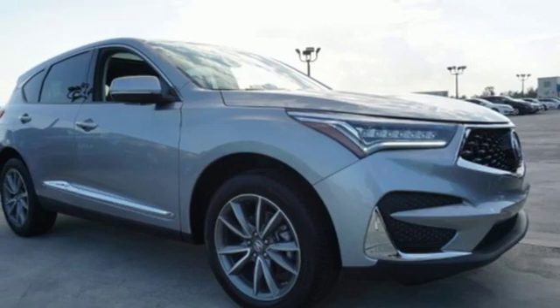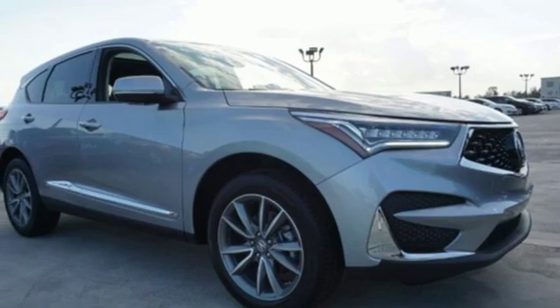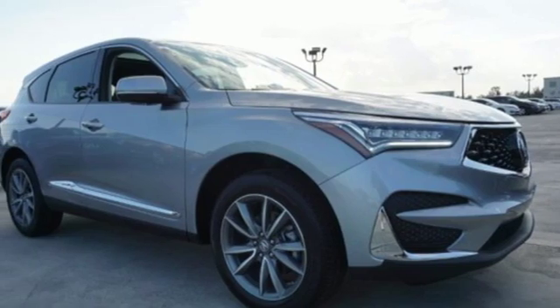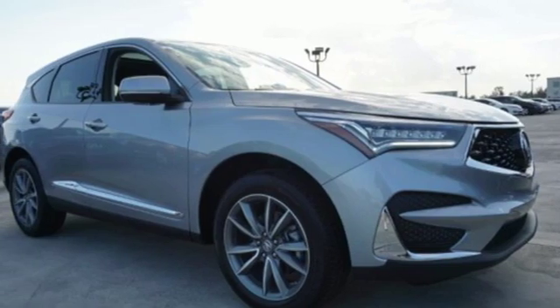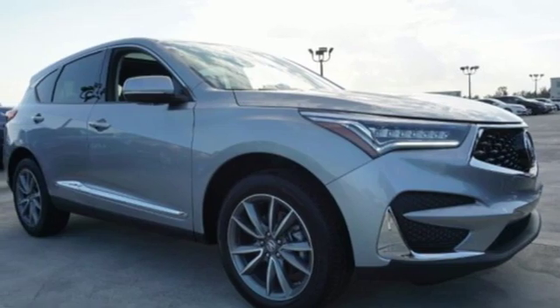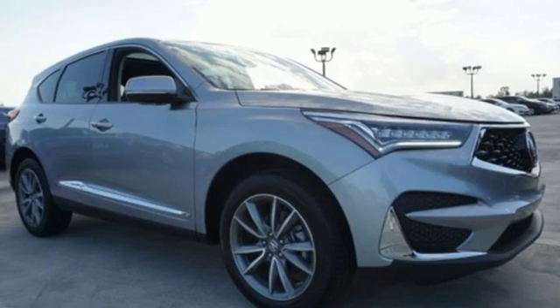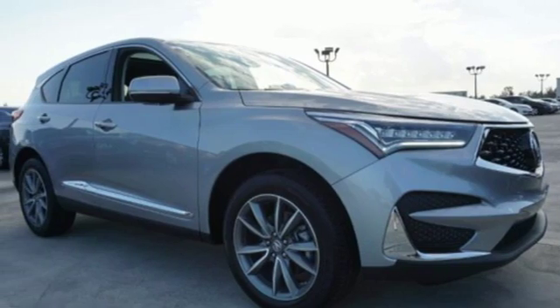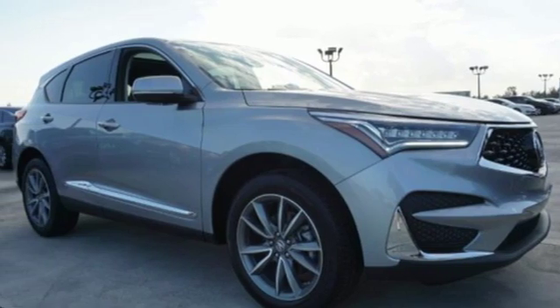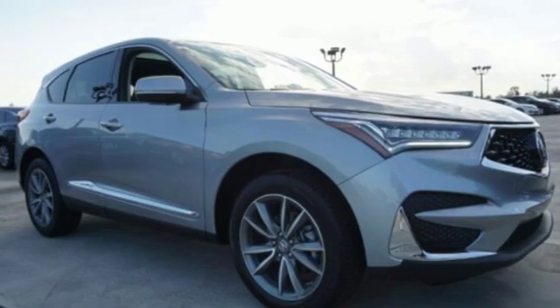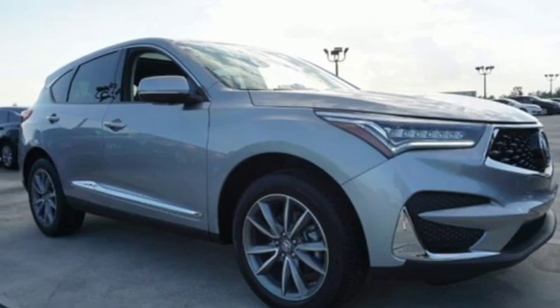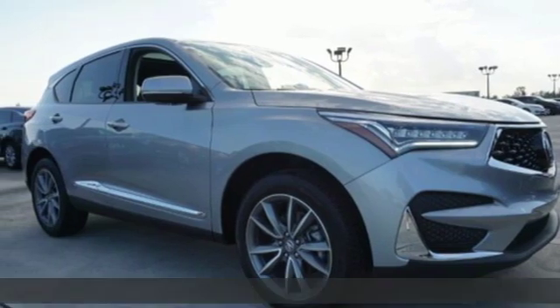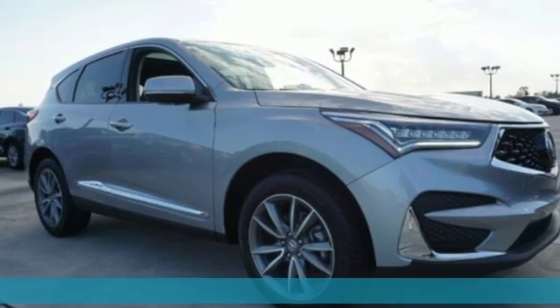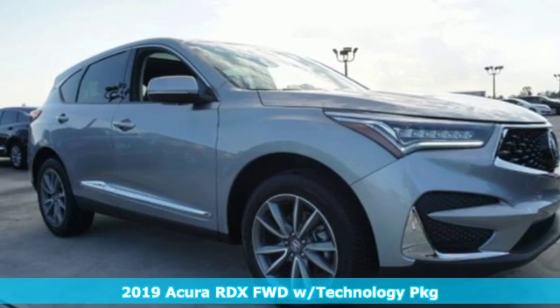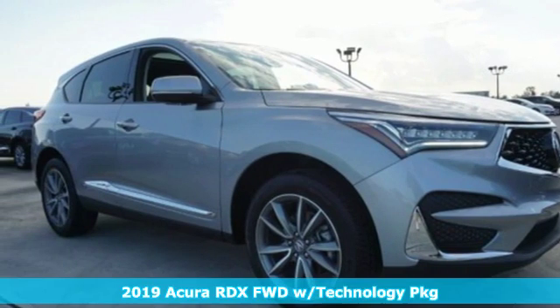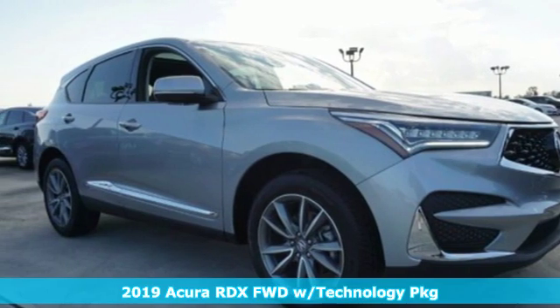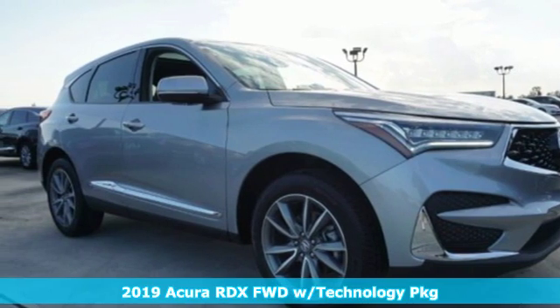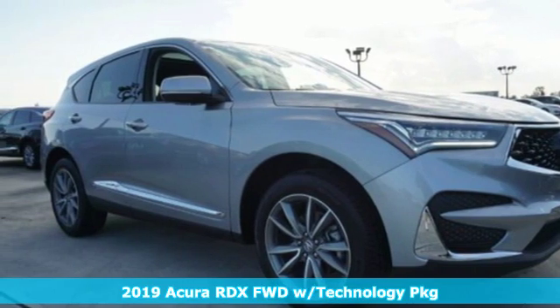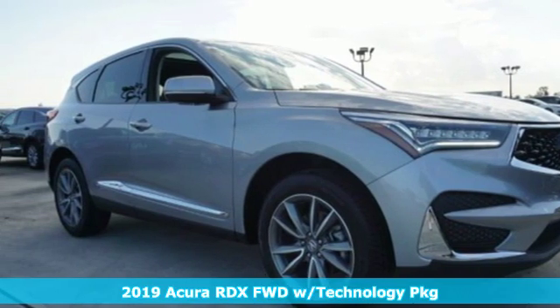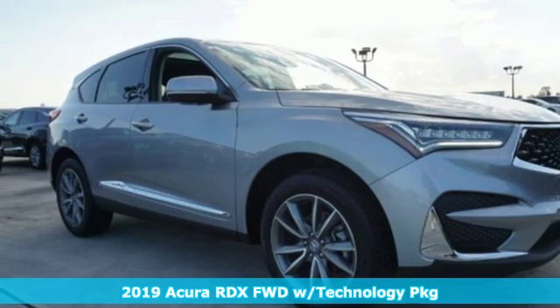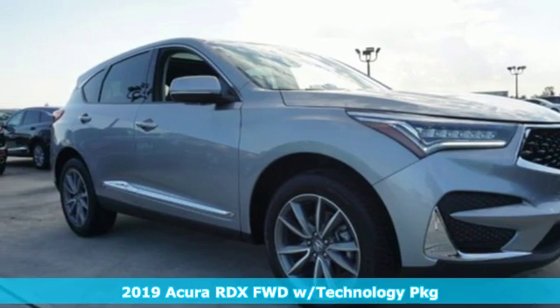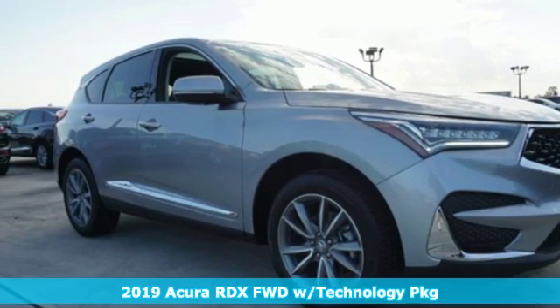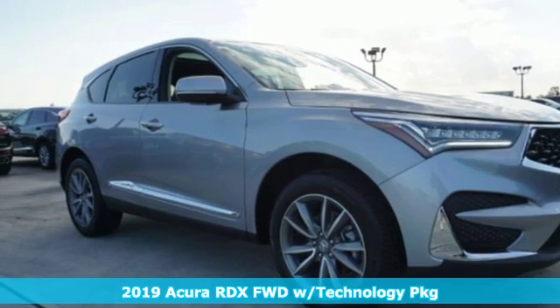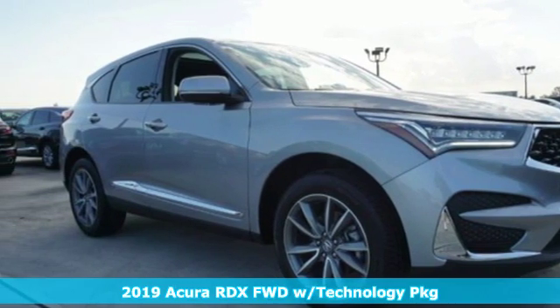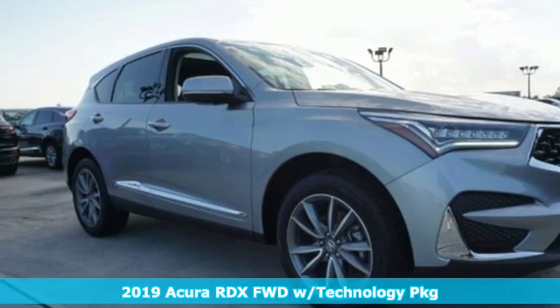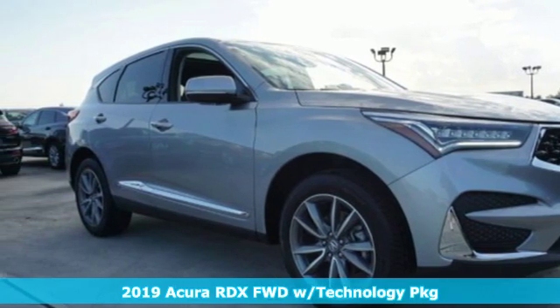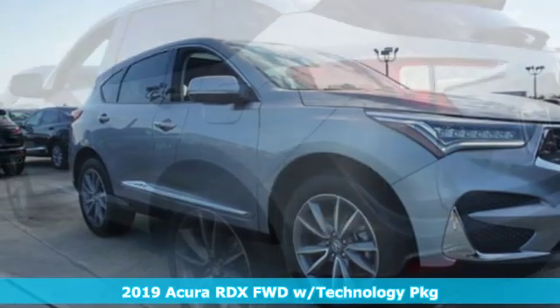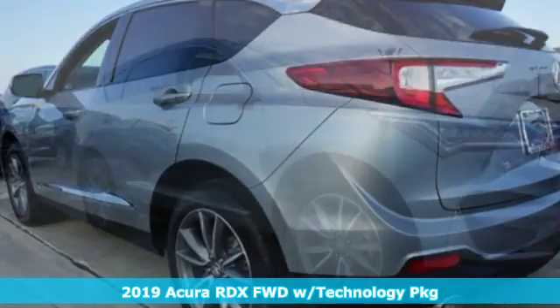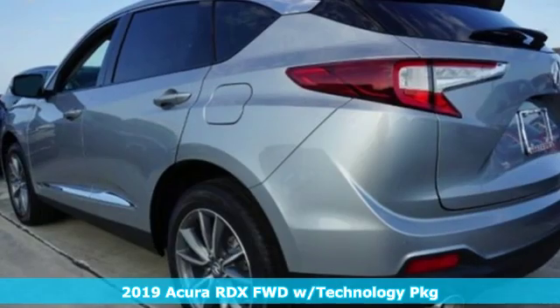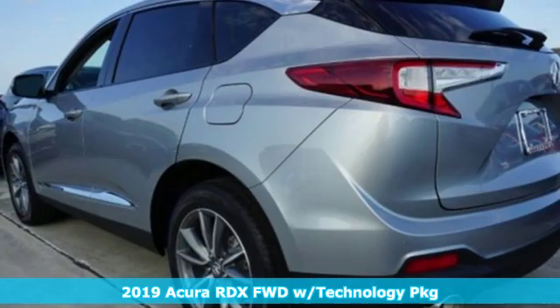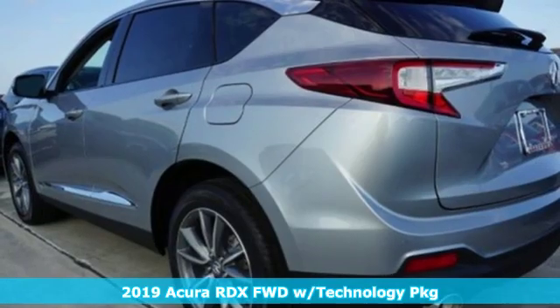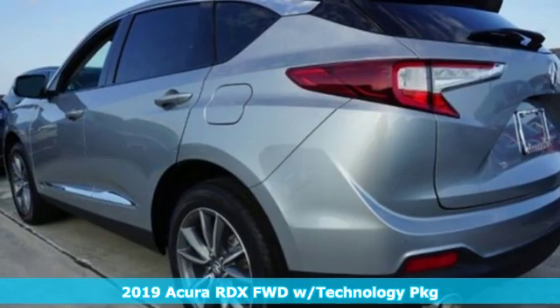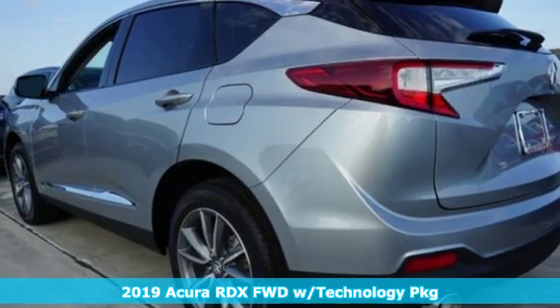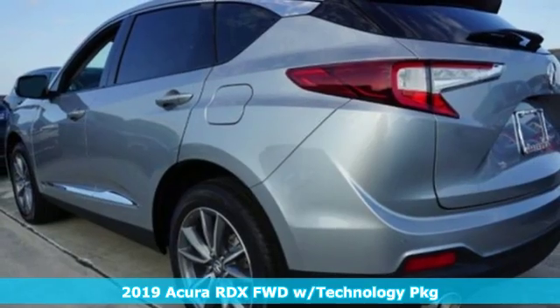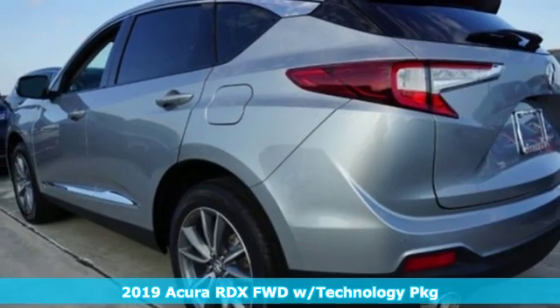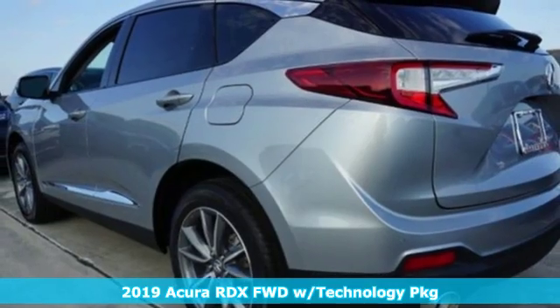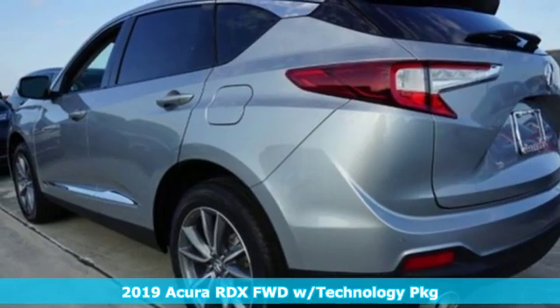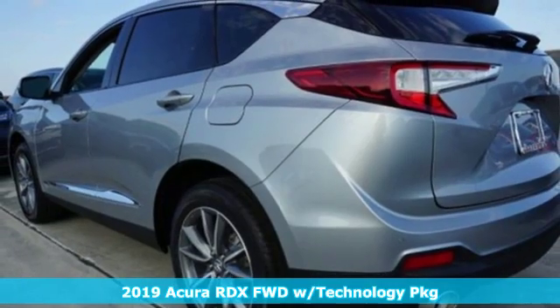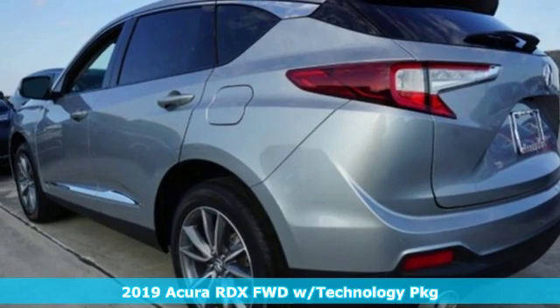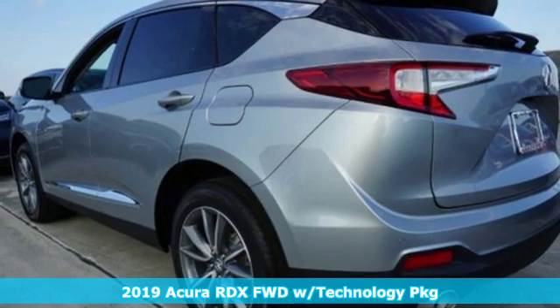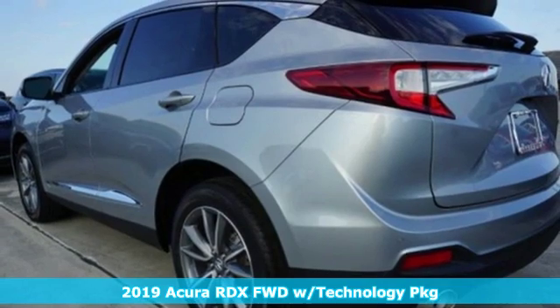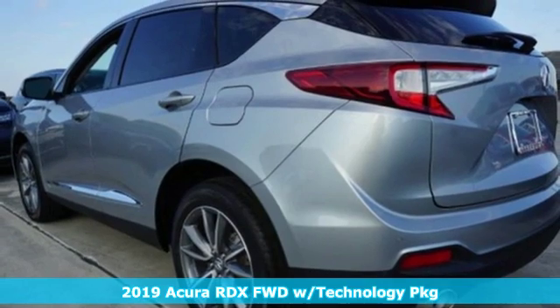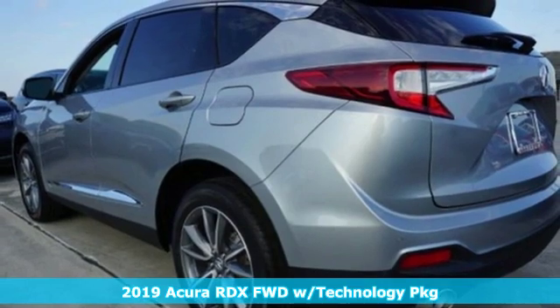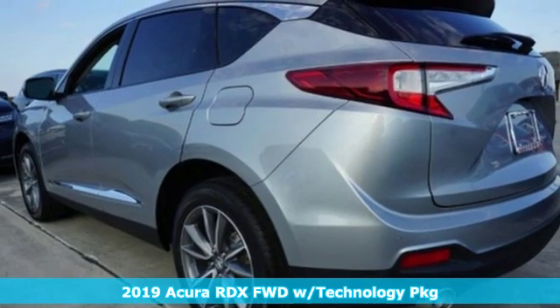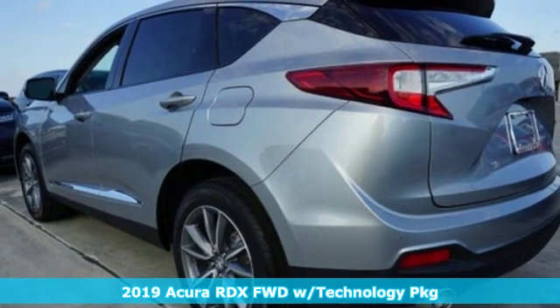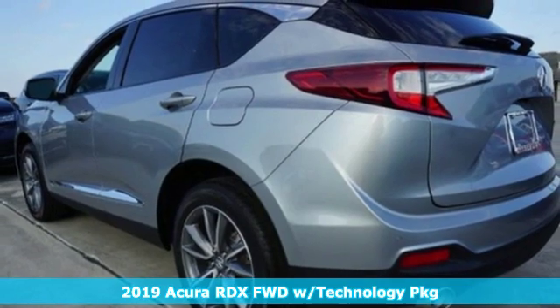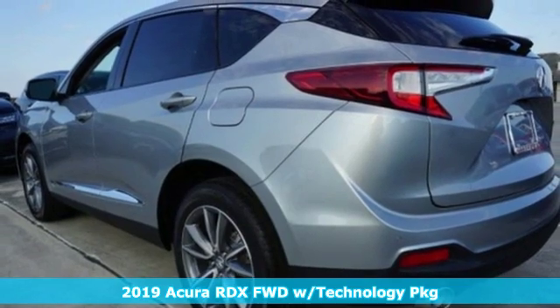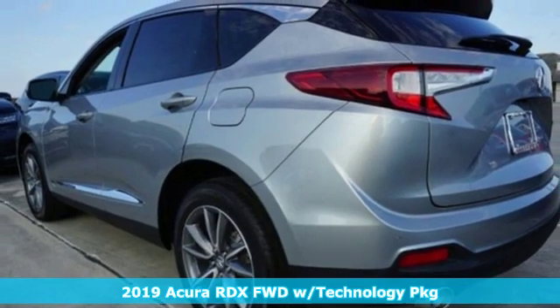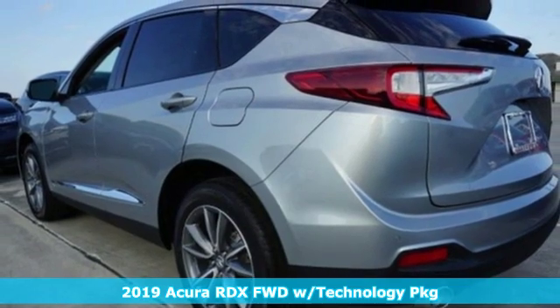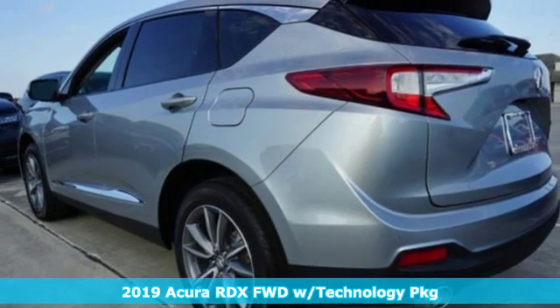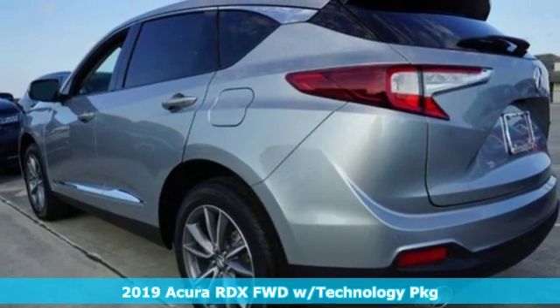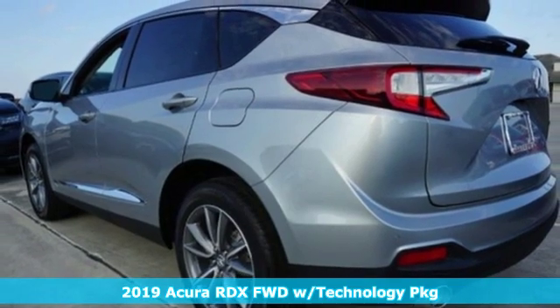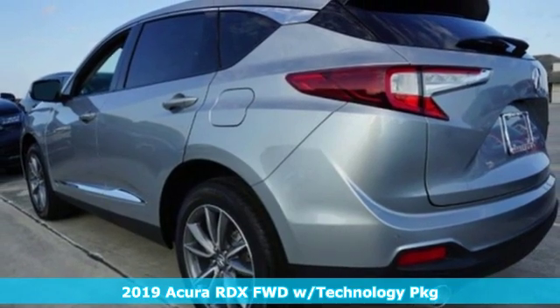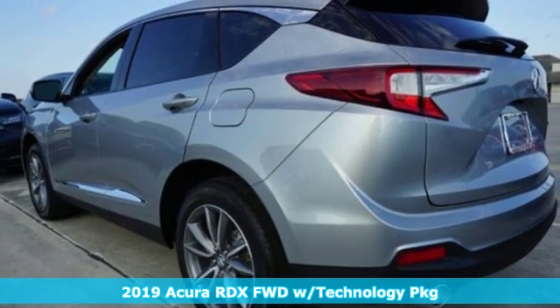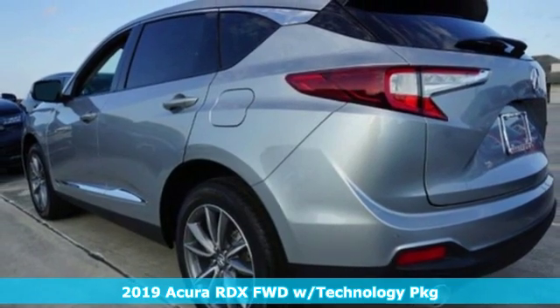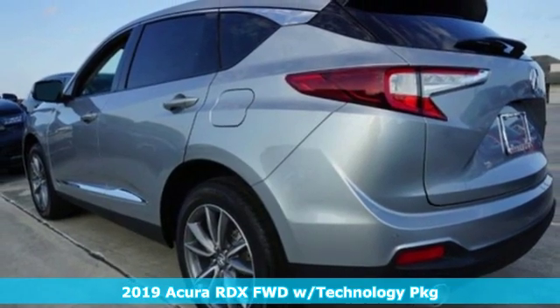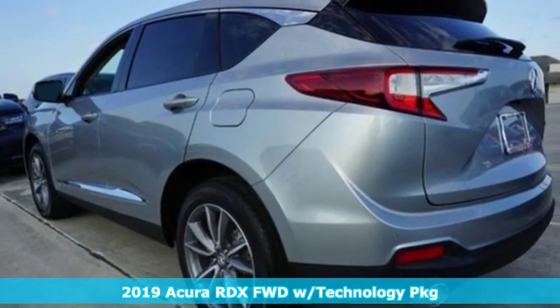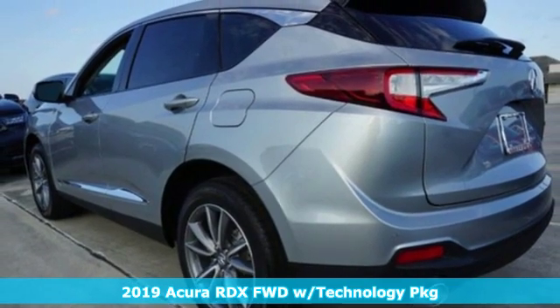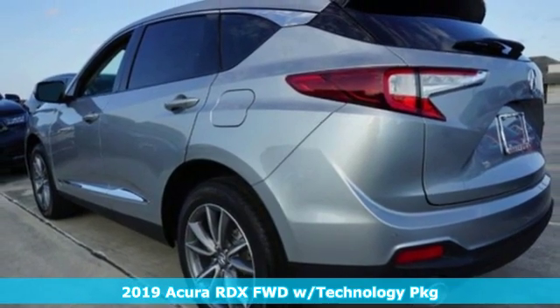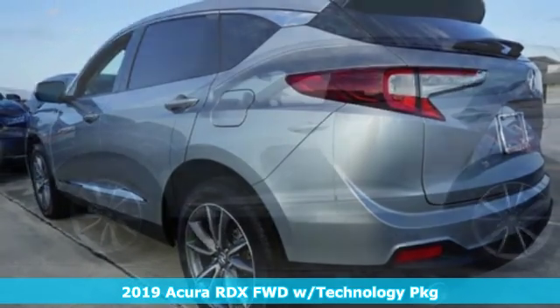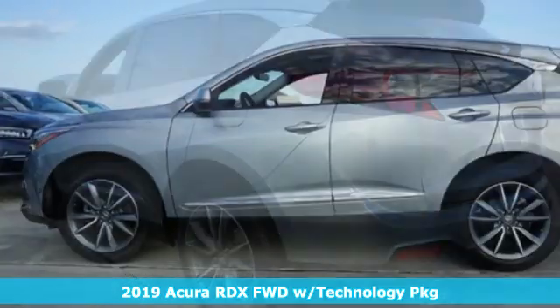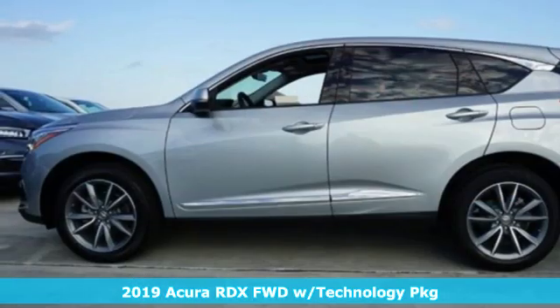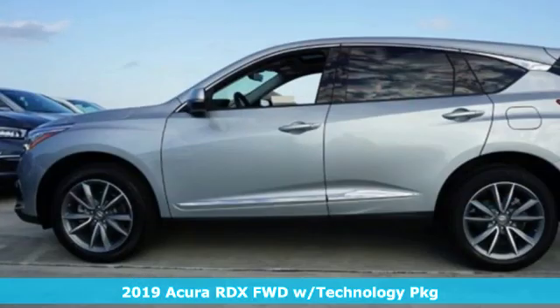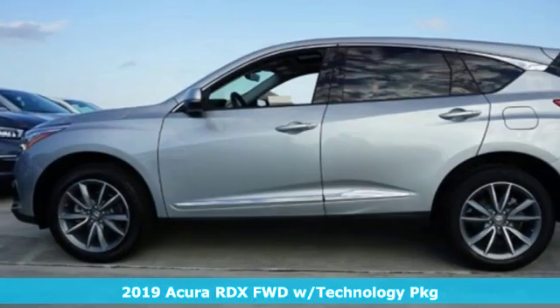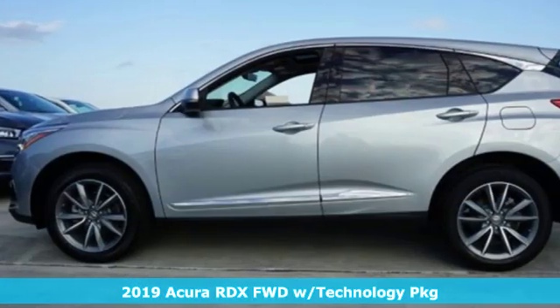Here's a new 2019 Acura RDX. It's ready to shoulder your everyday burdens with sophistication and class.